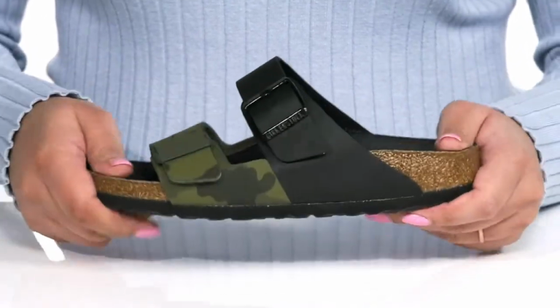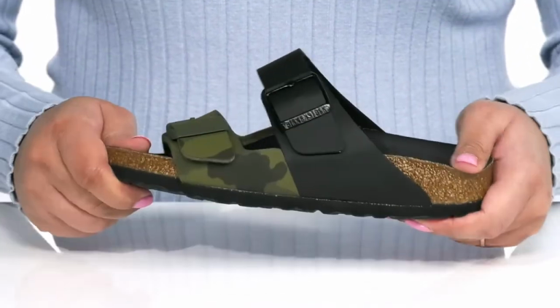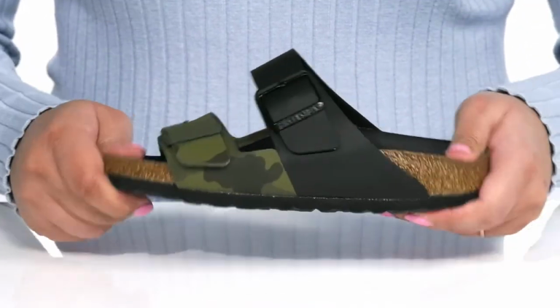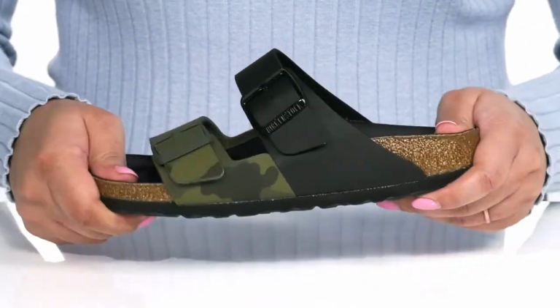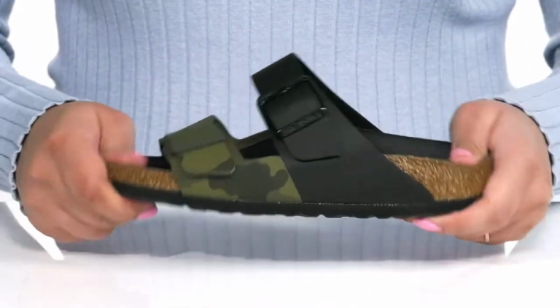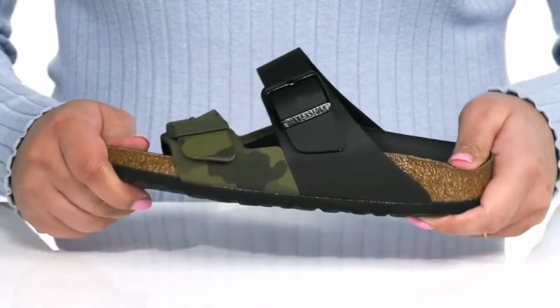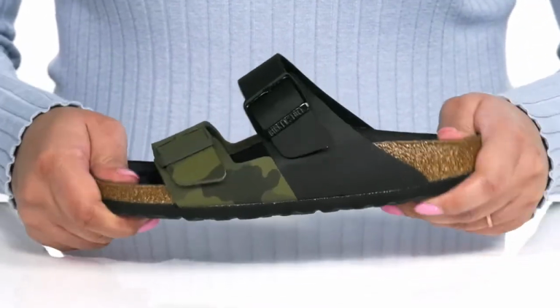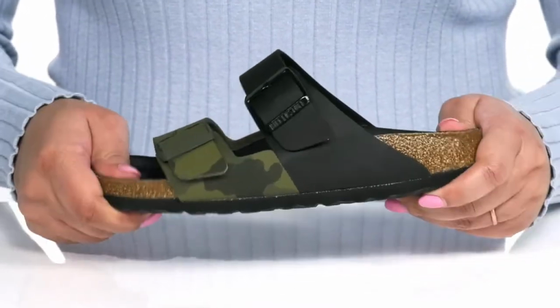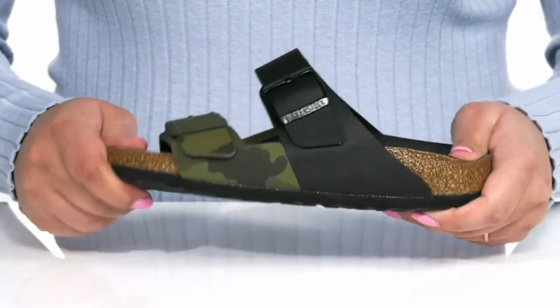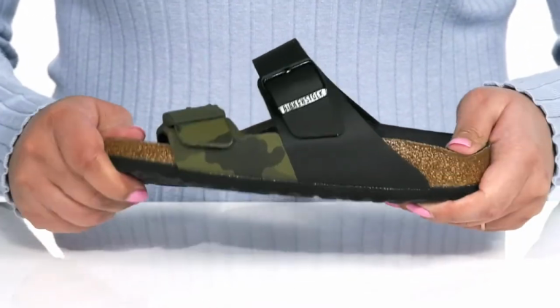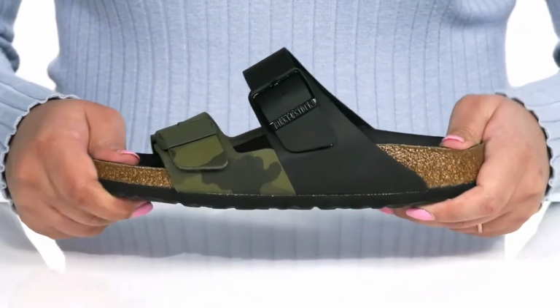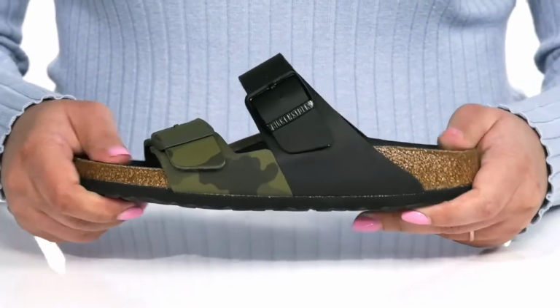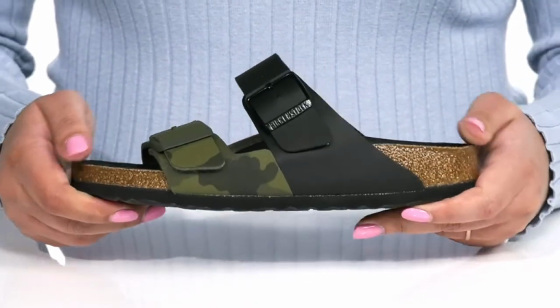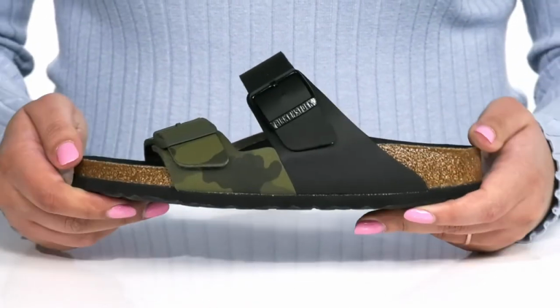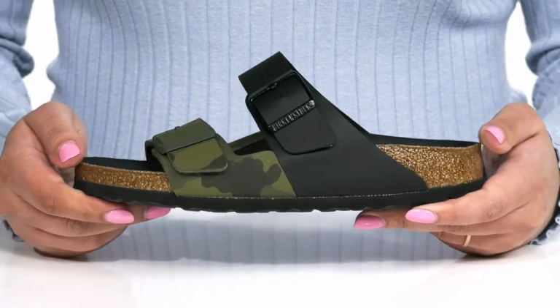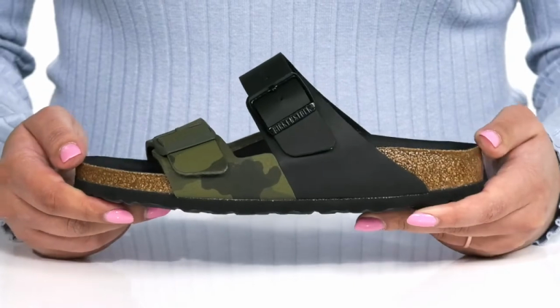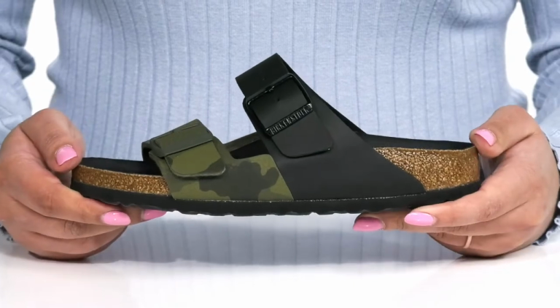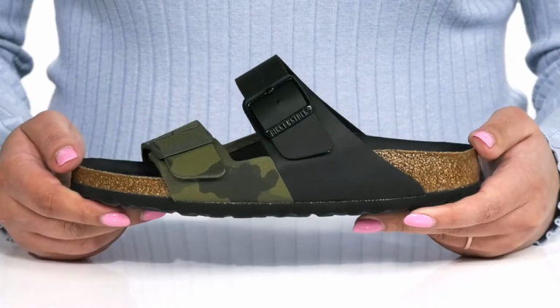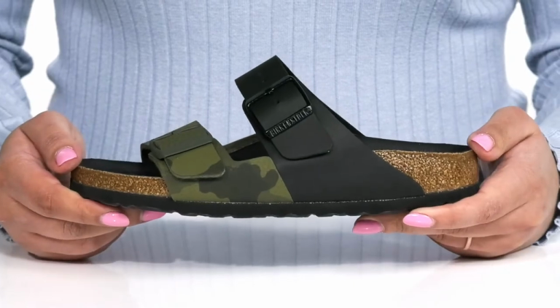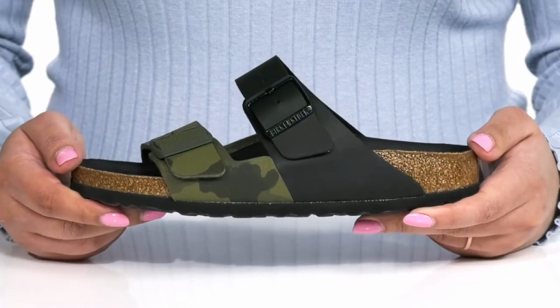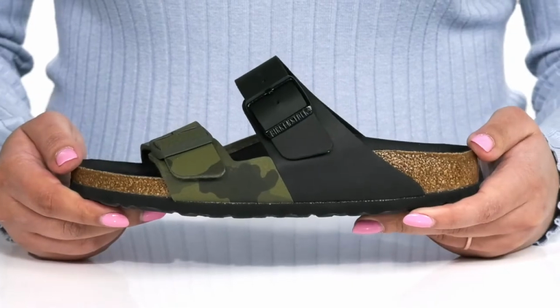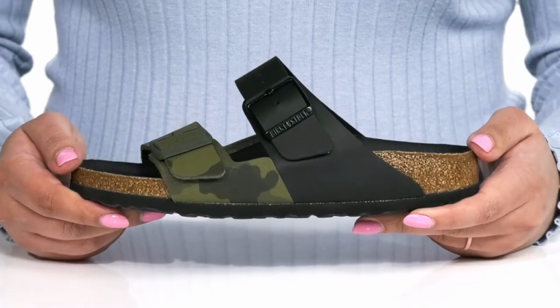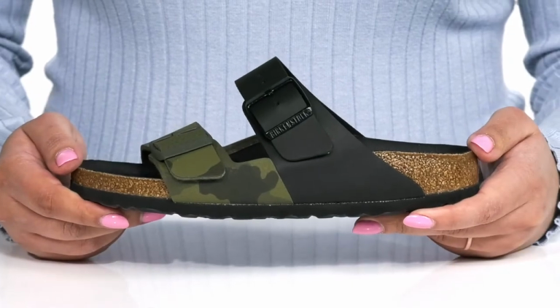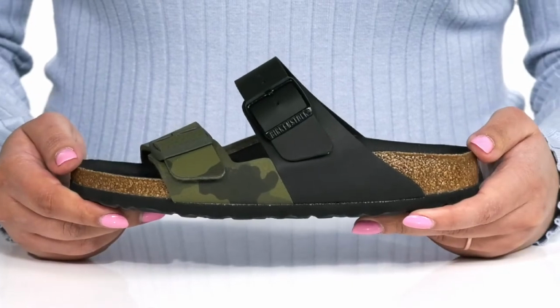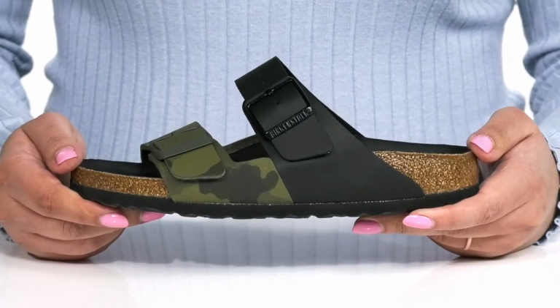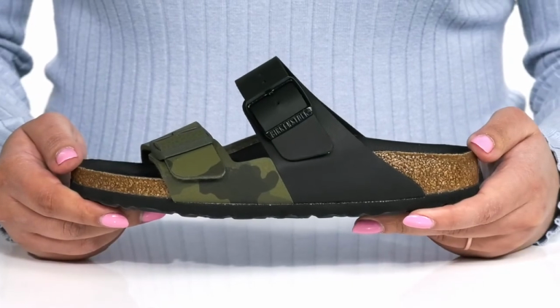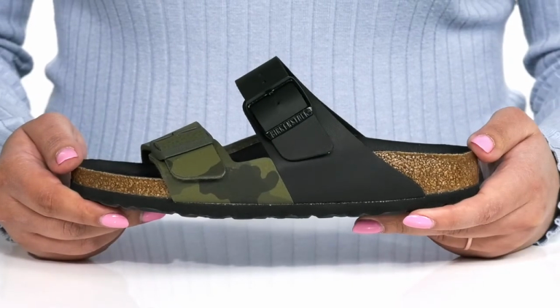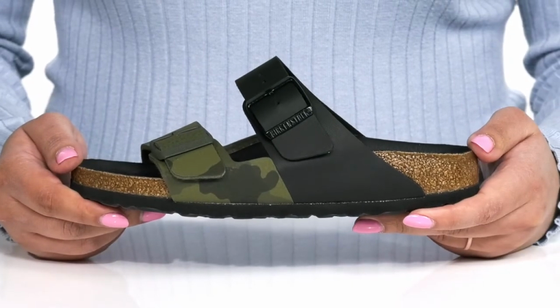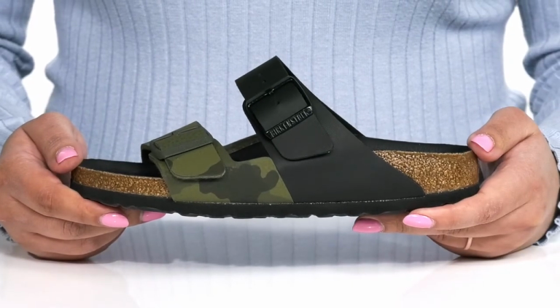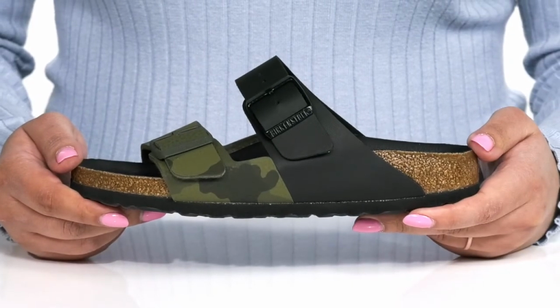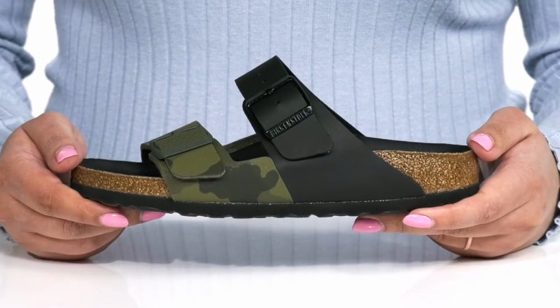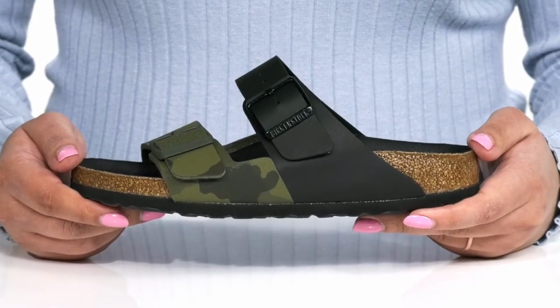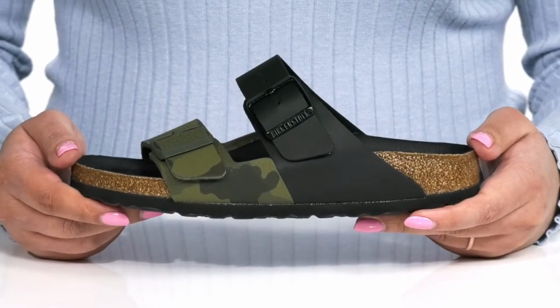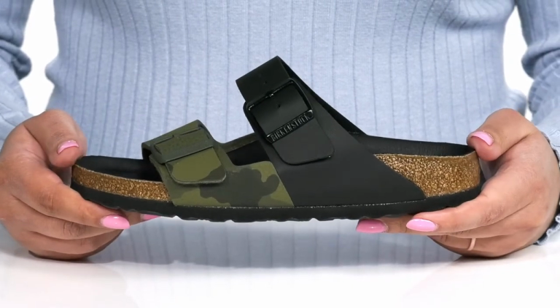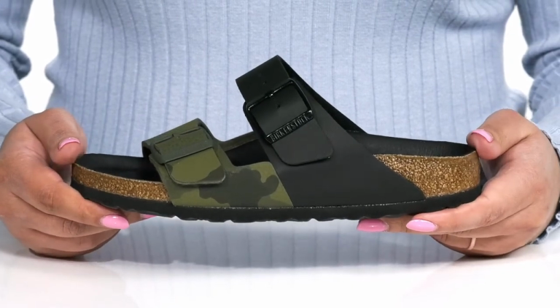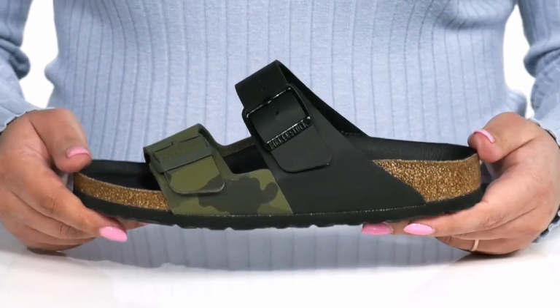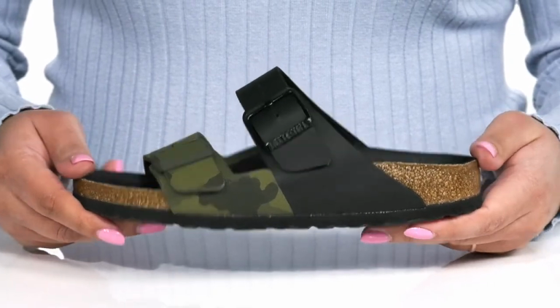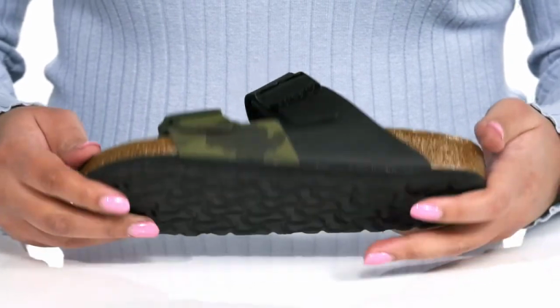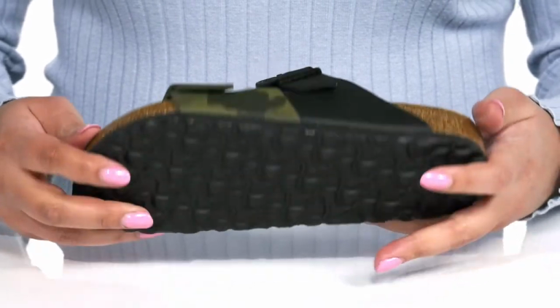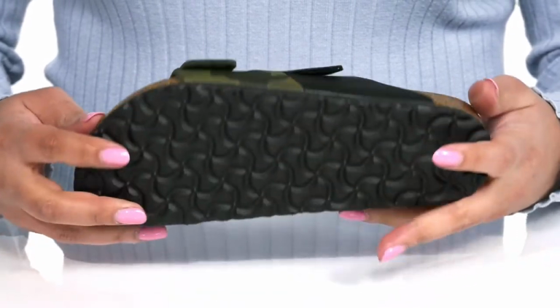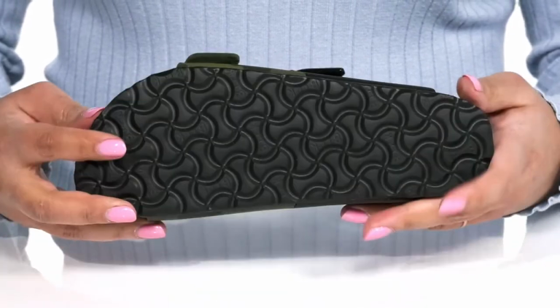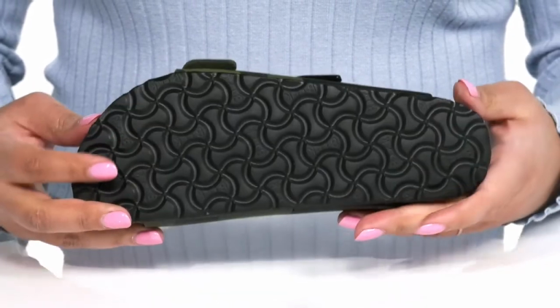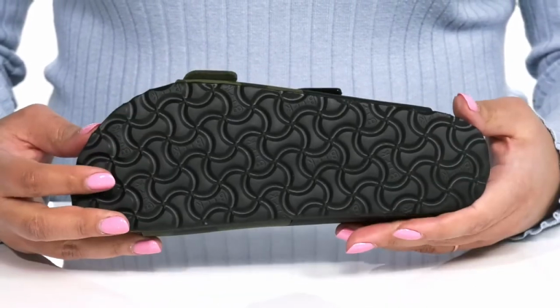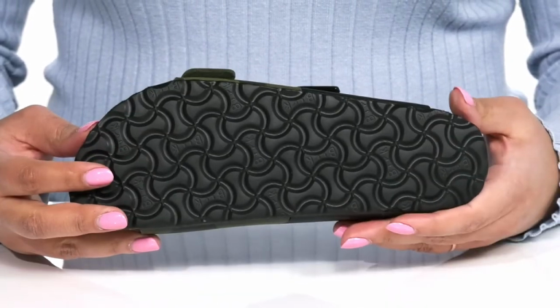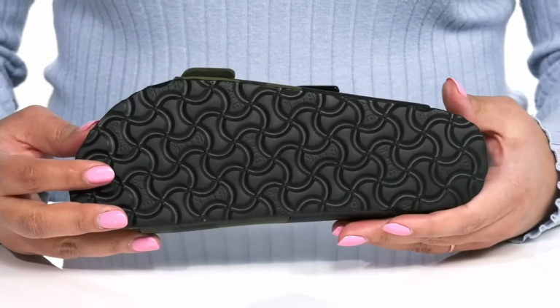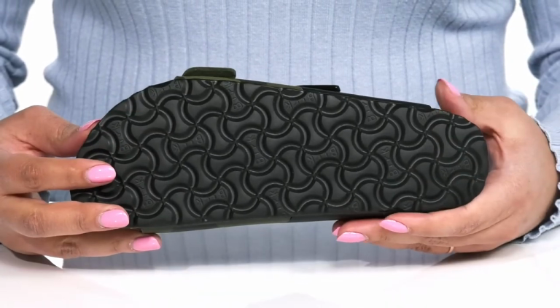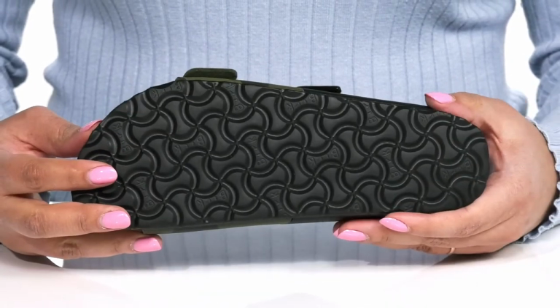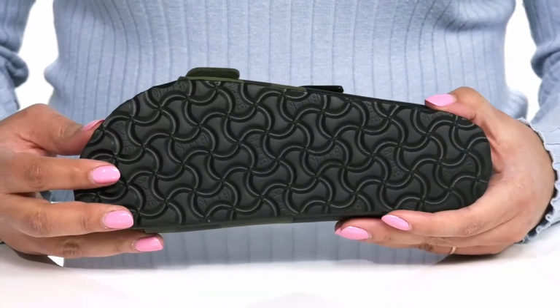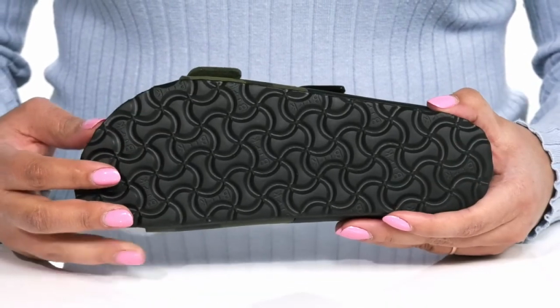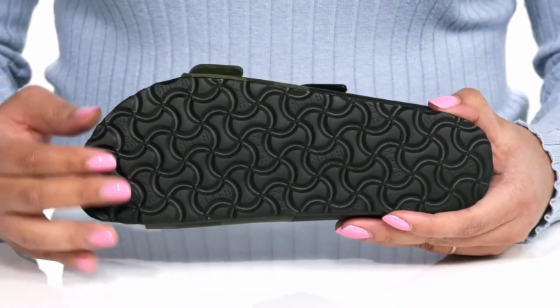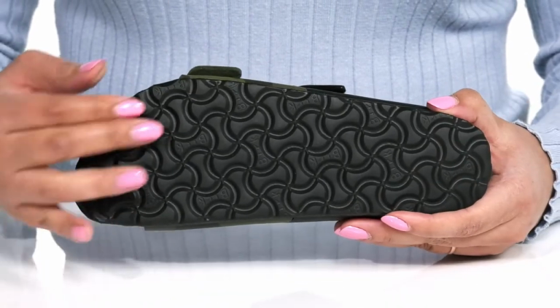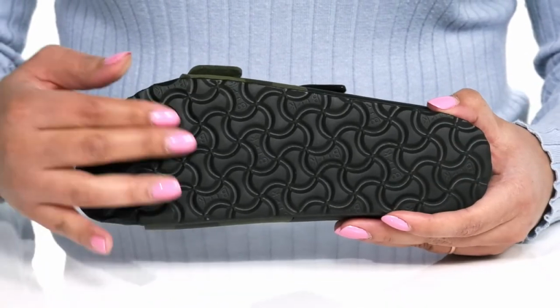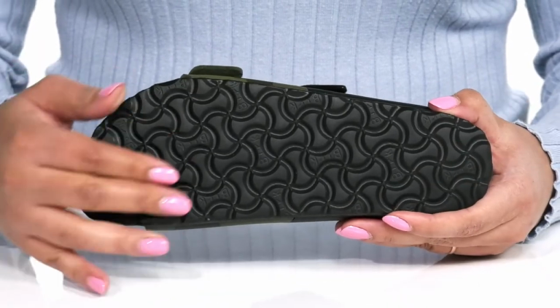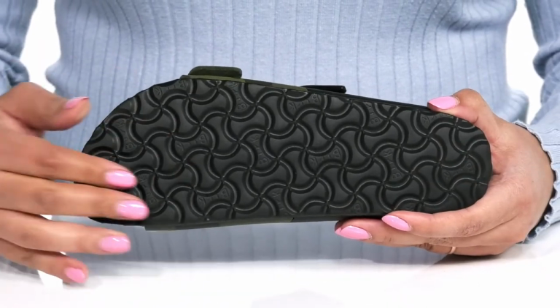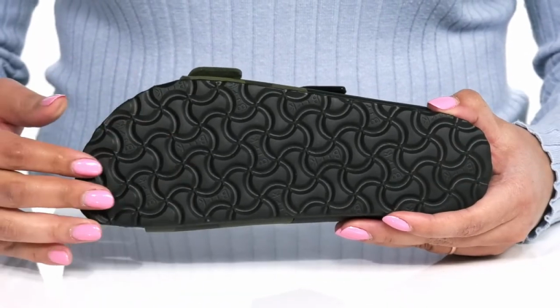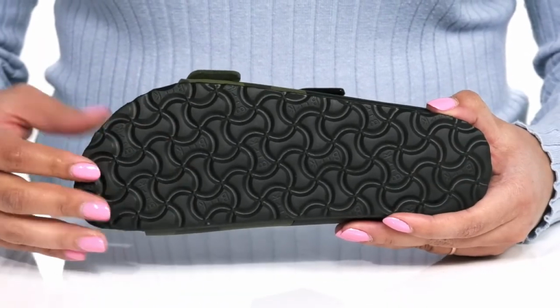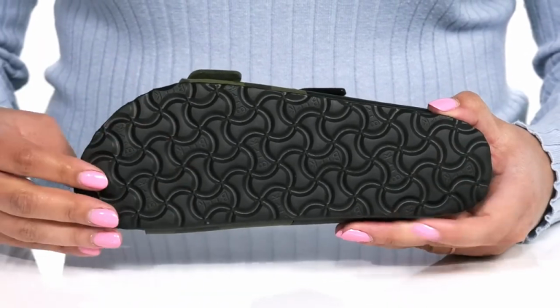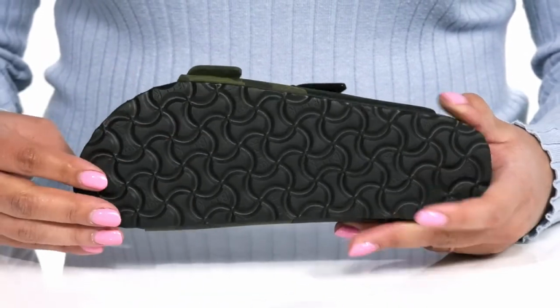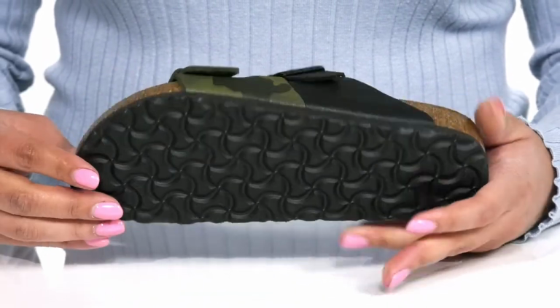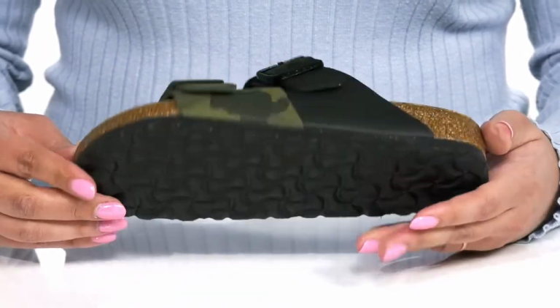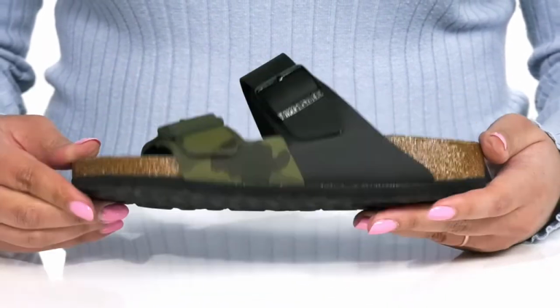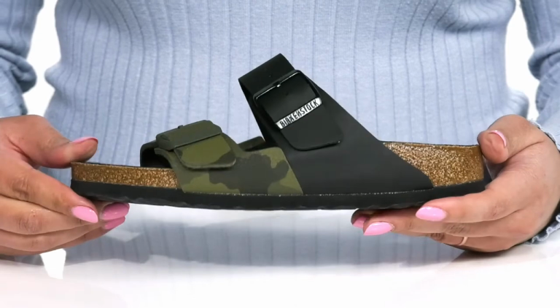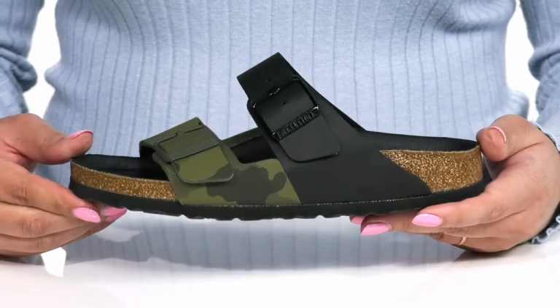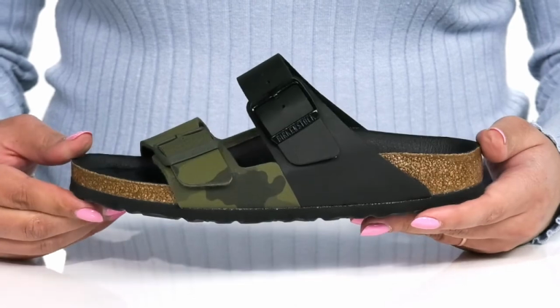The midsole has a sturdy and durable build that's made to last, and it's all on top of a durable synthetic outsole that is textured for traction.